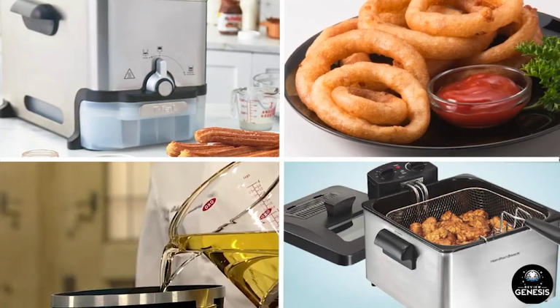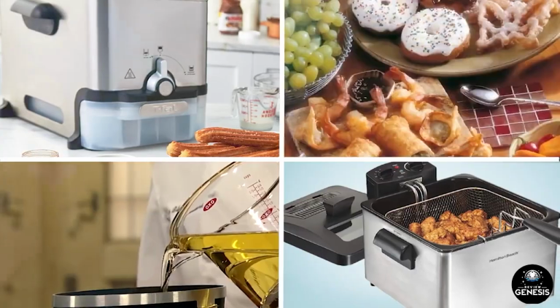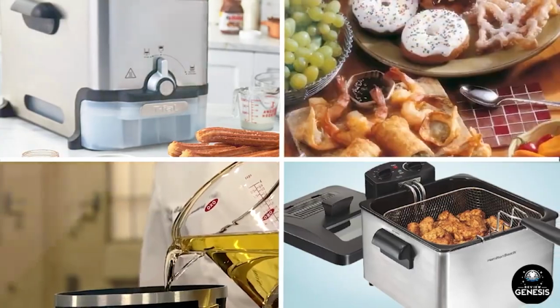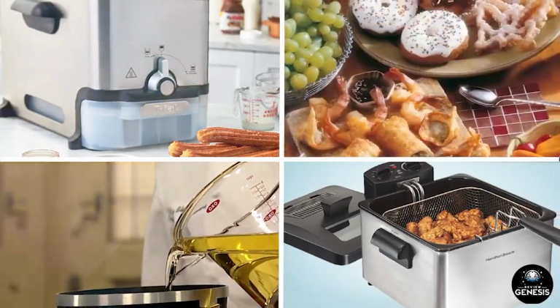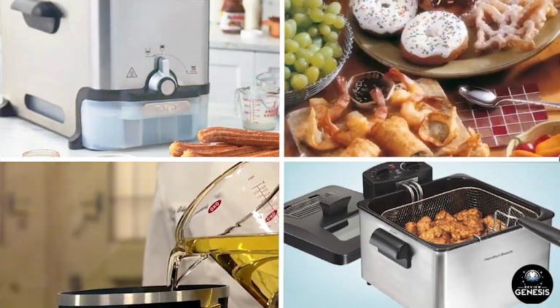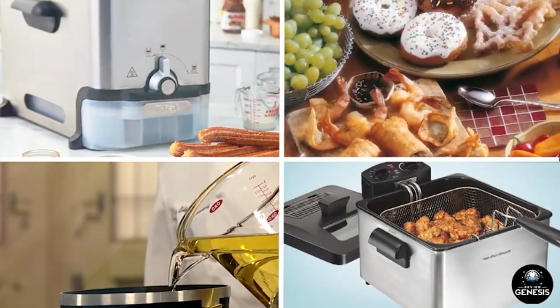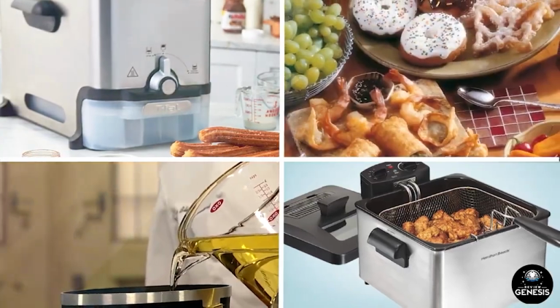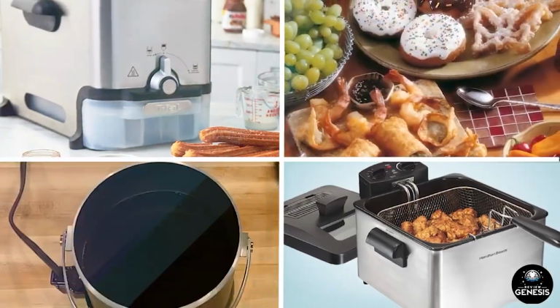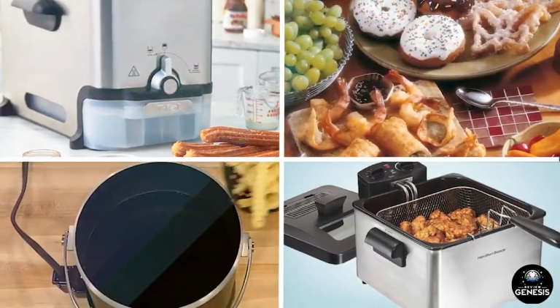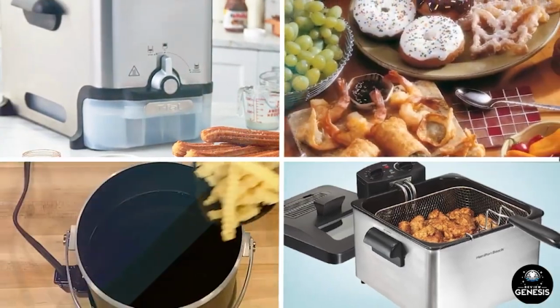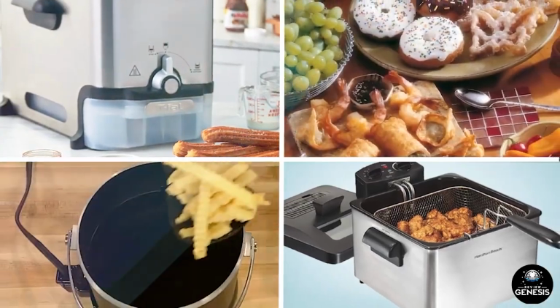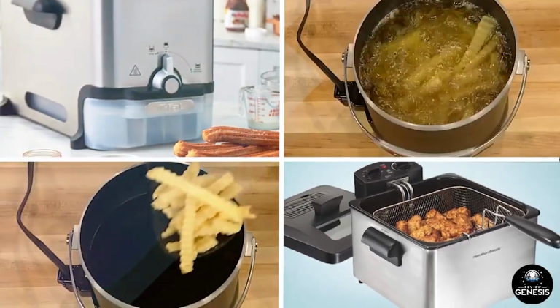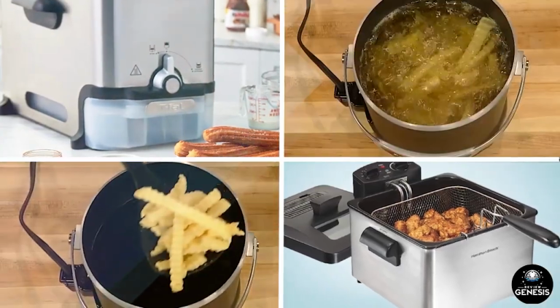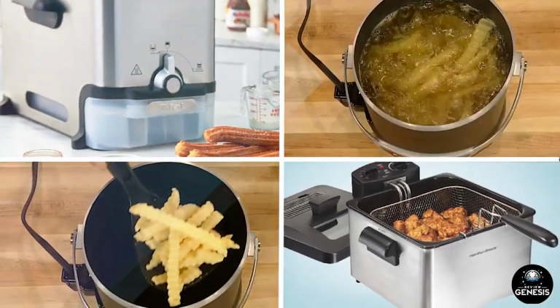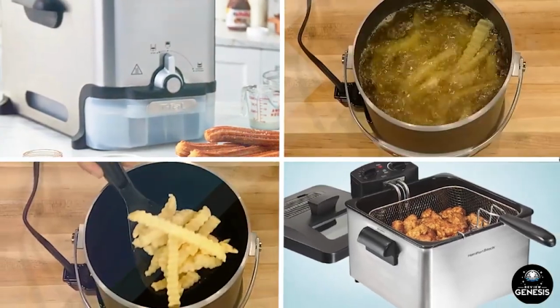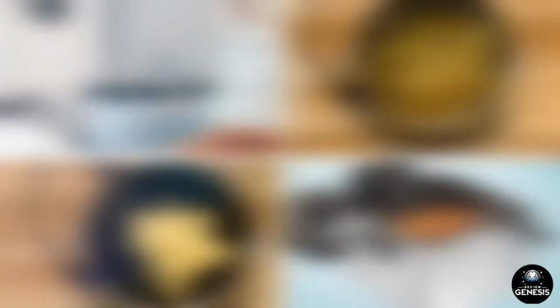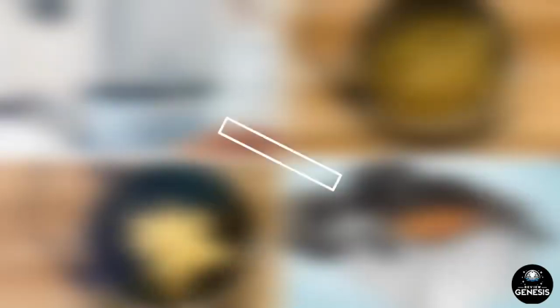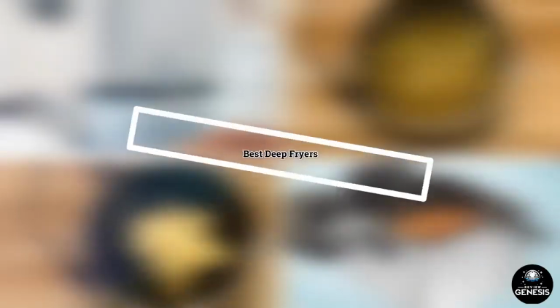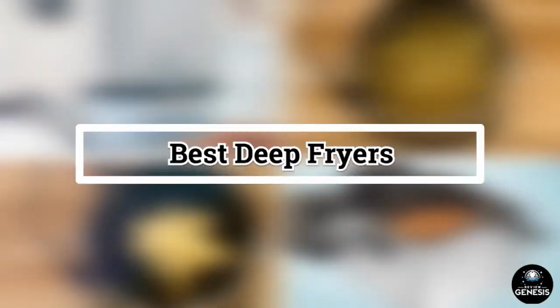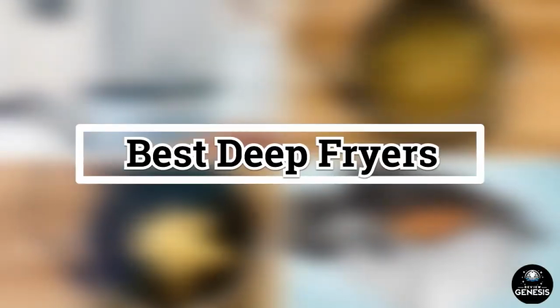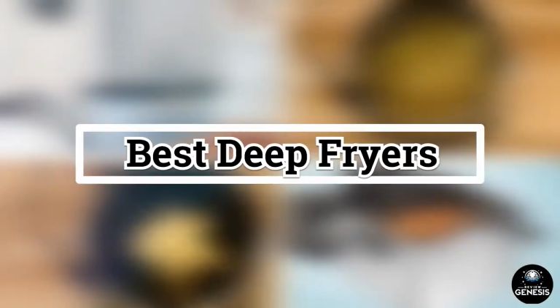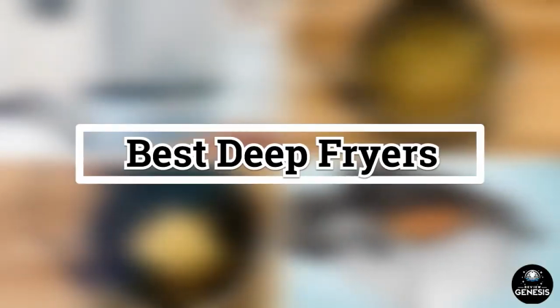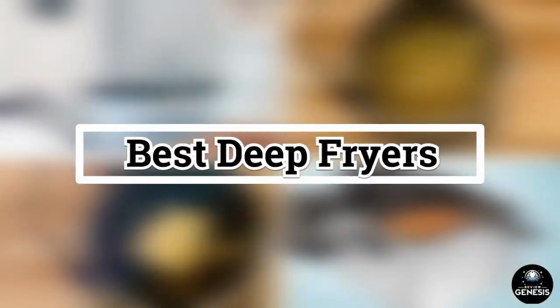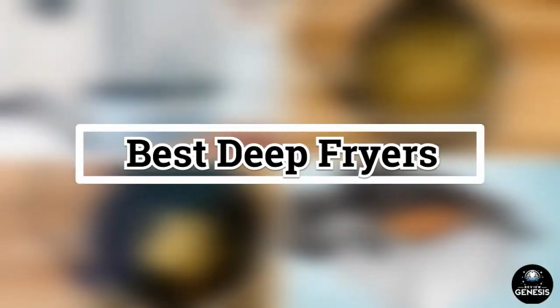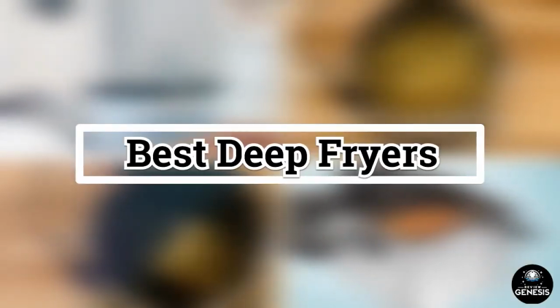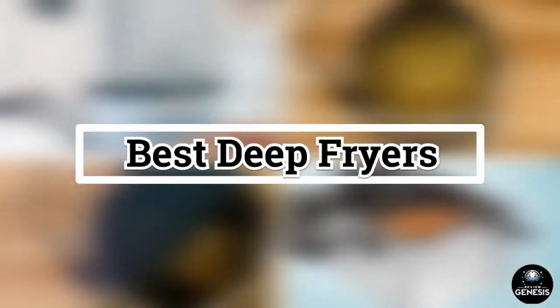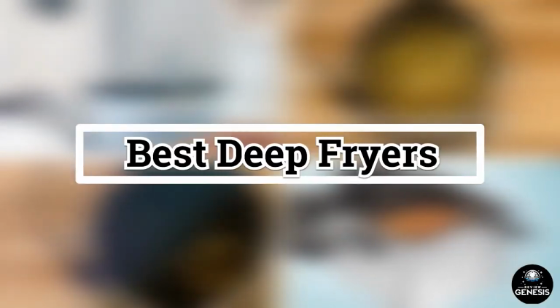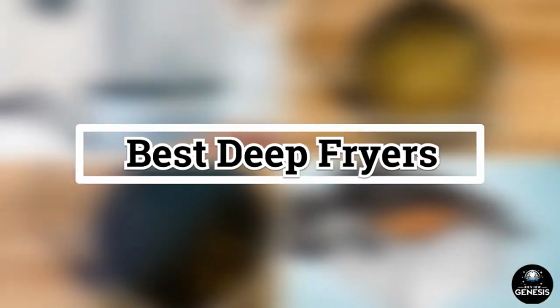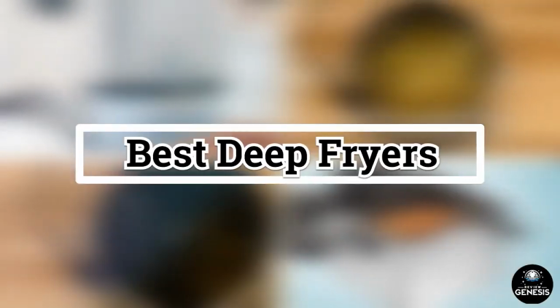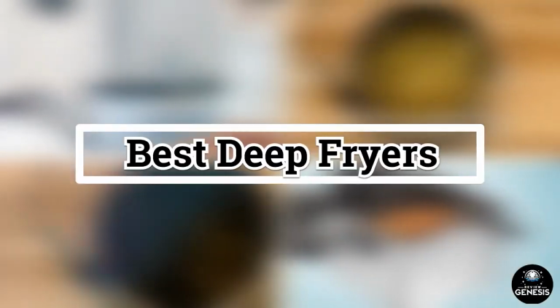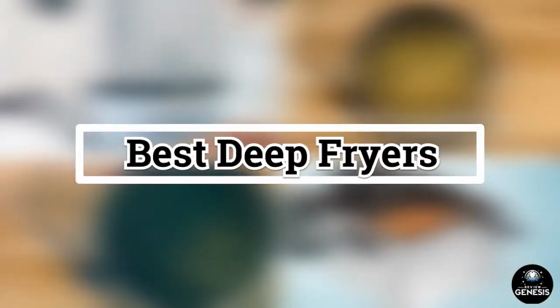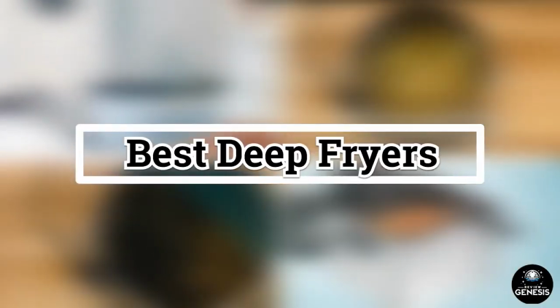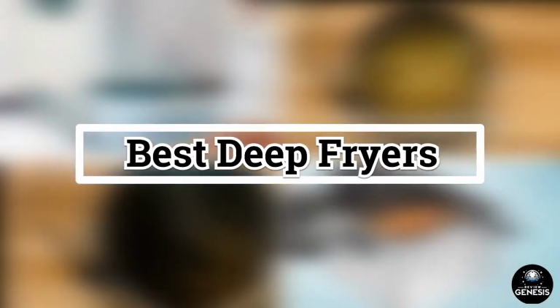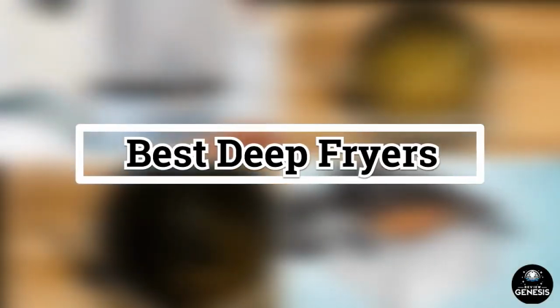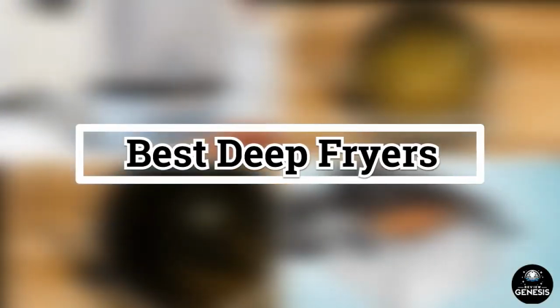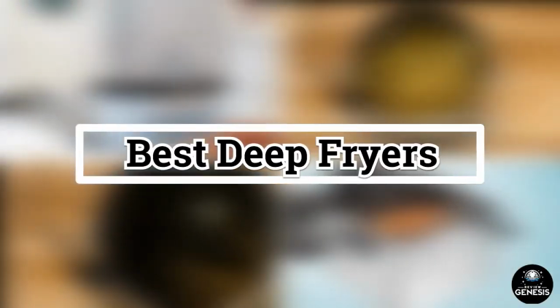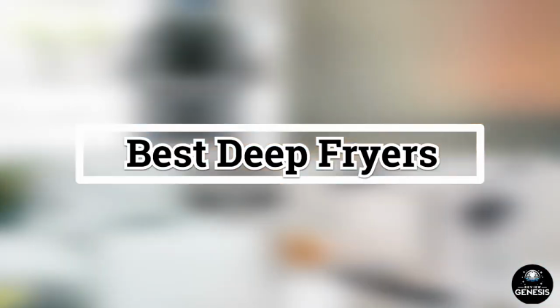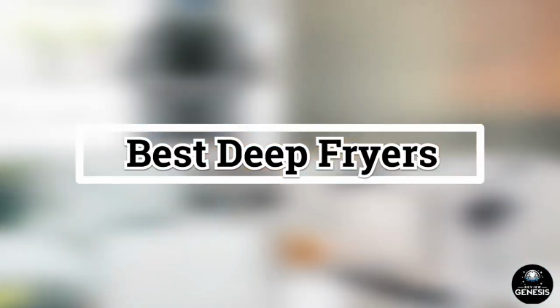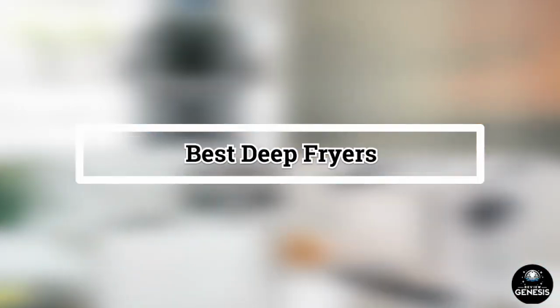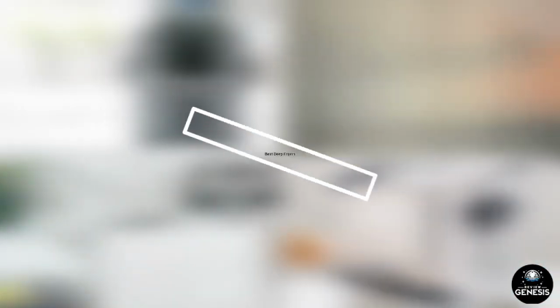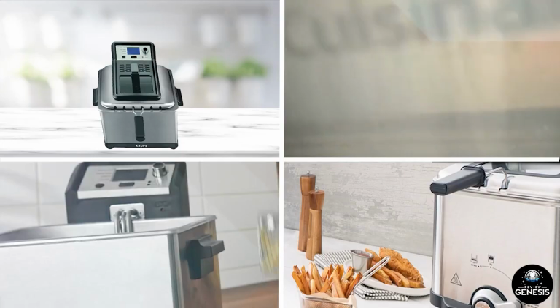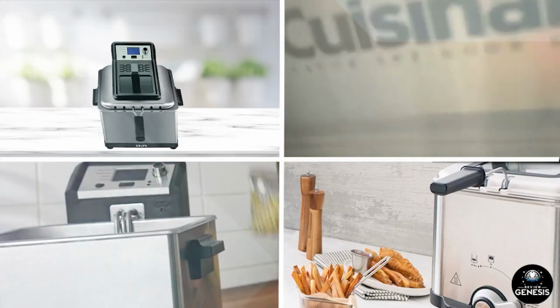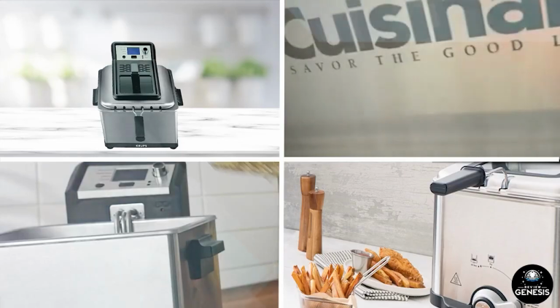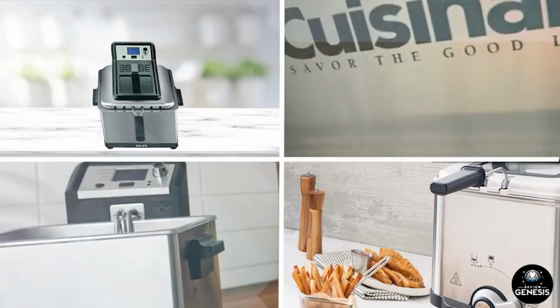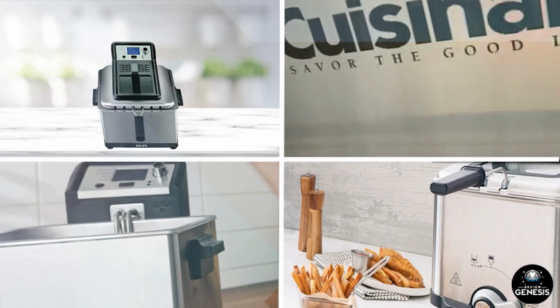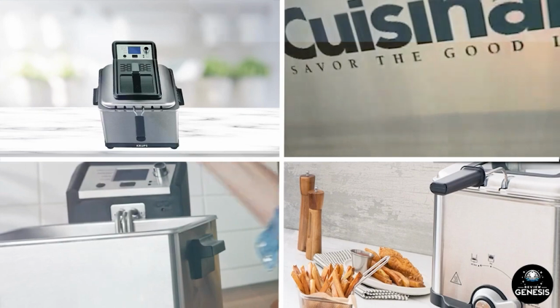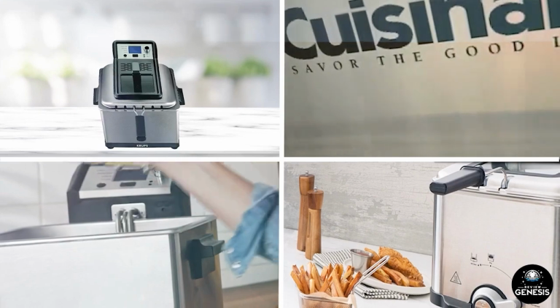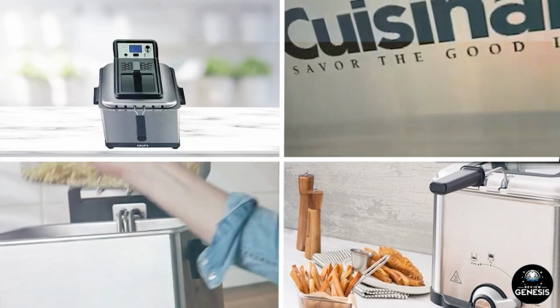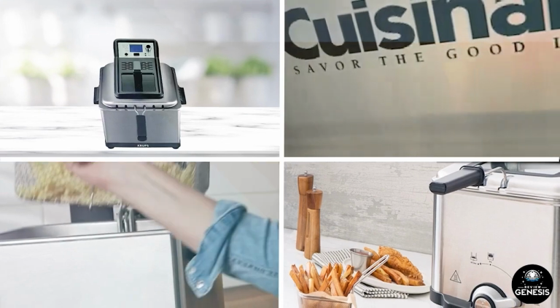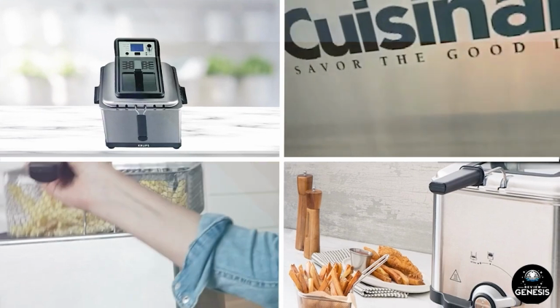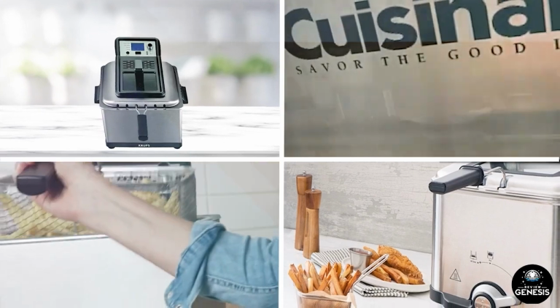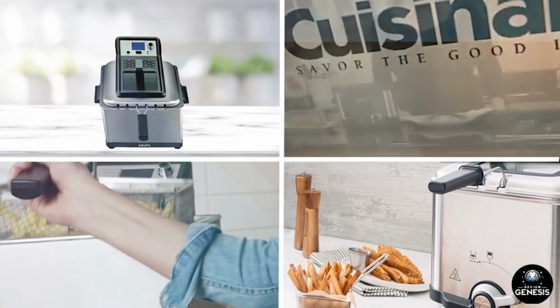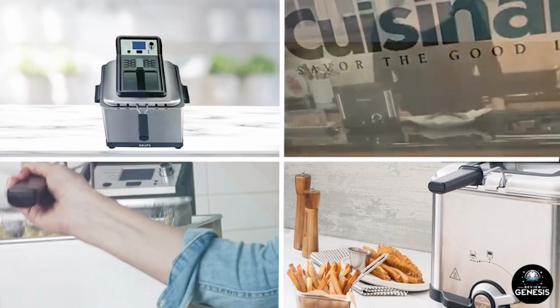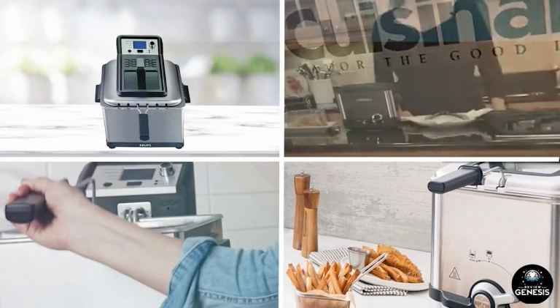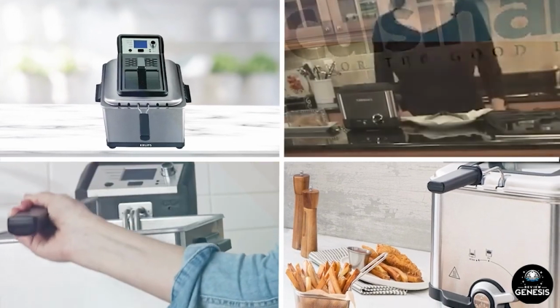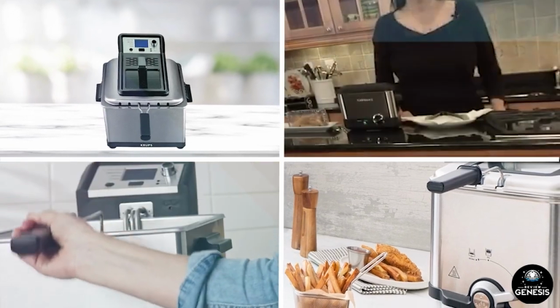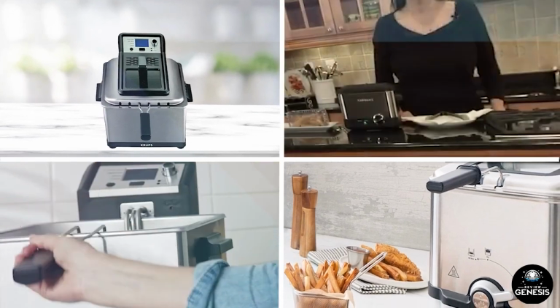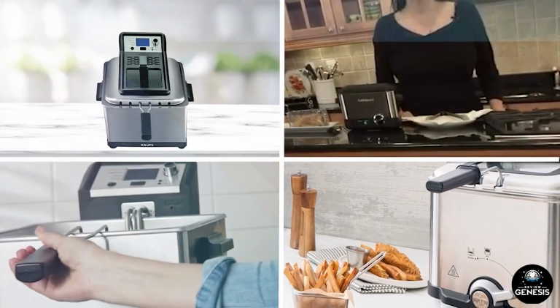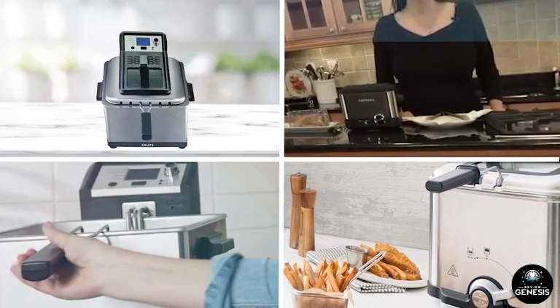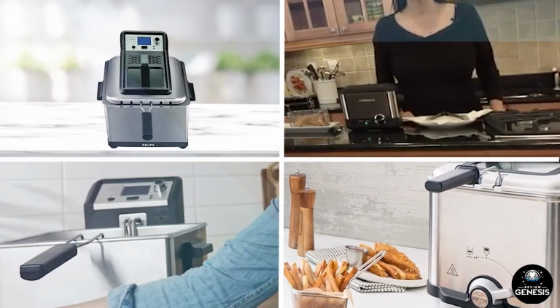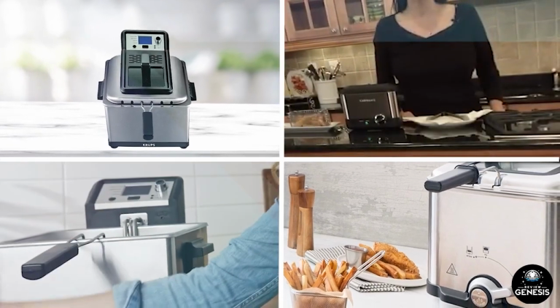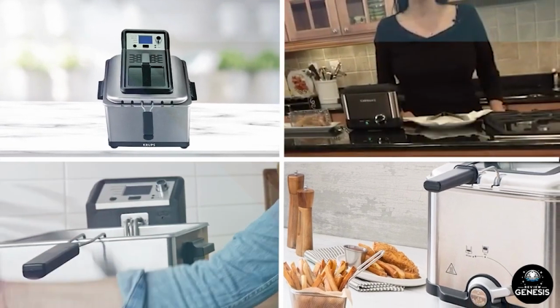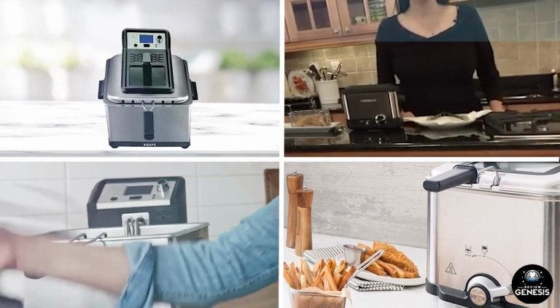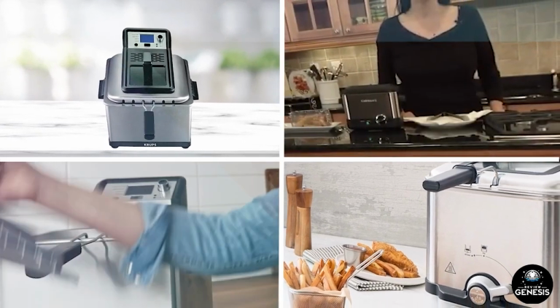If you want to get a good quality deep fryer according to your needs, then watch the video till the end and then decide. So let's get started.